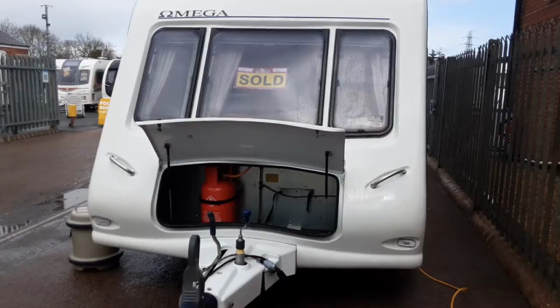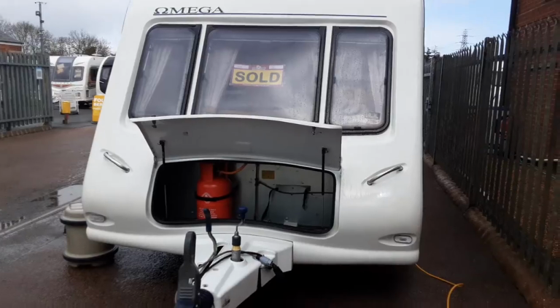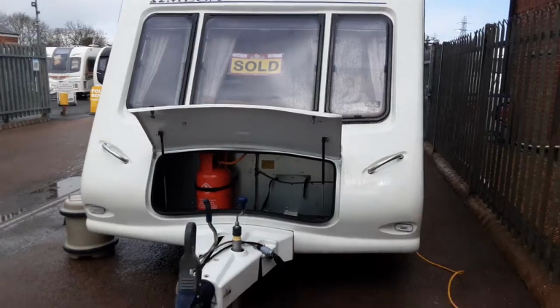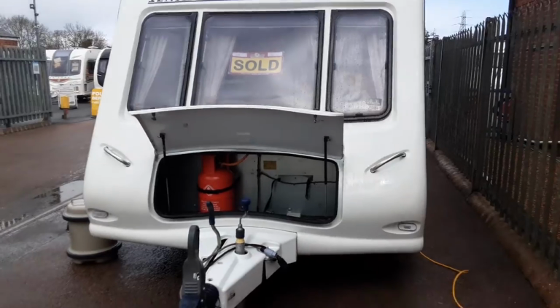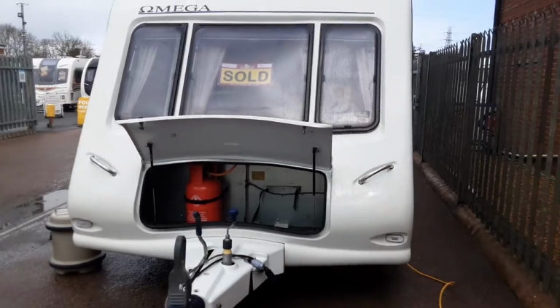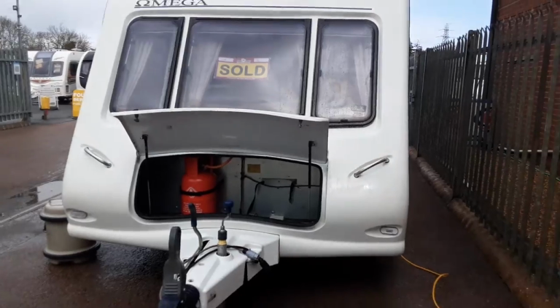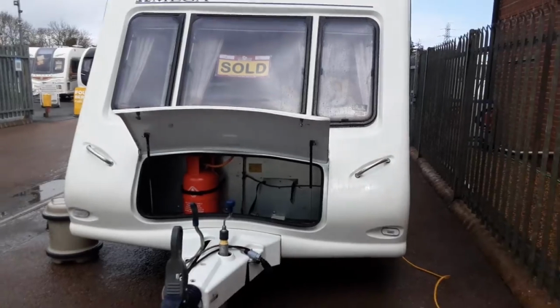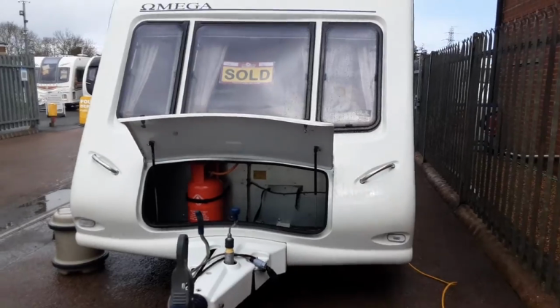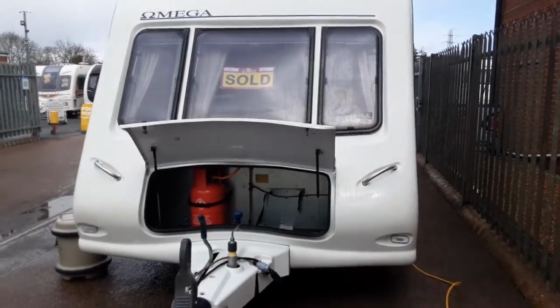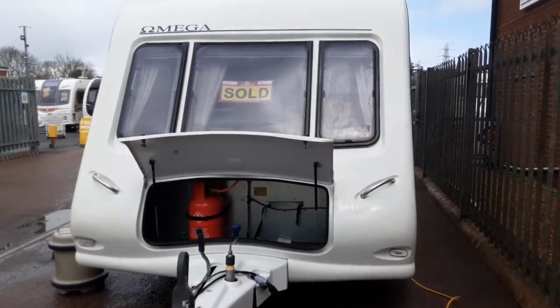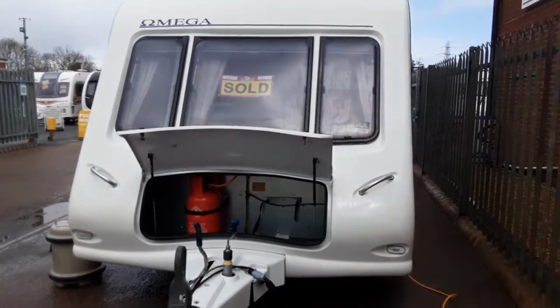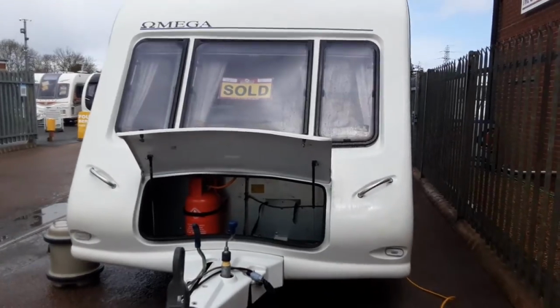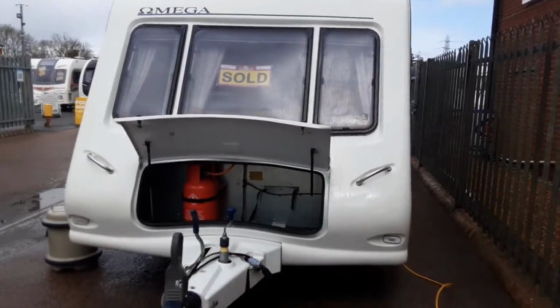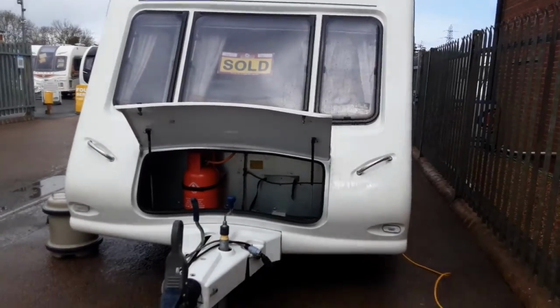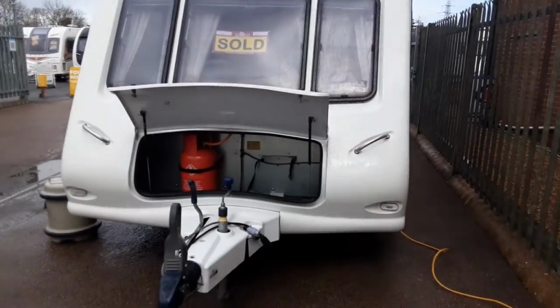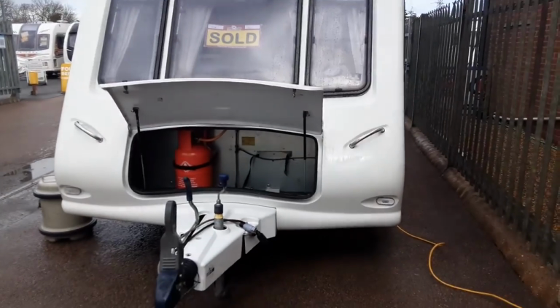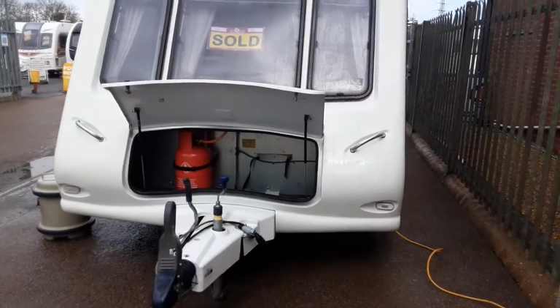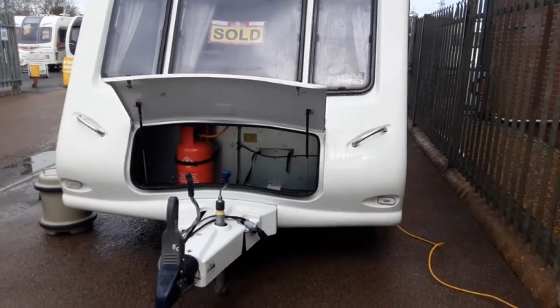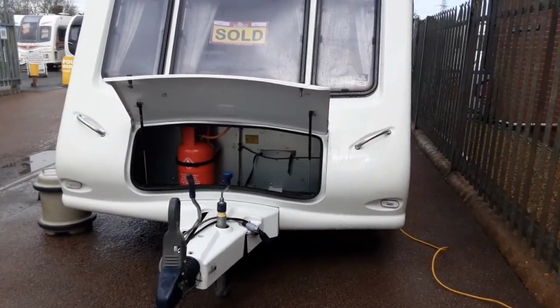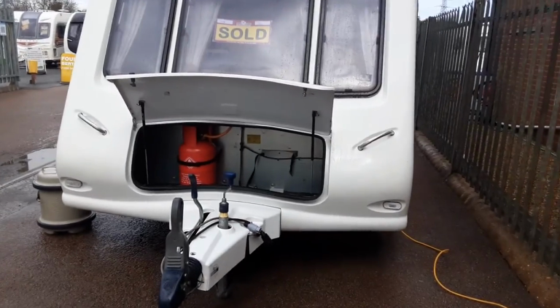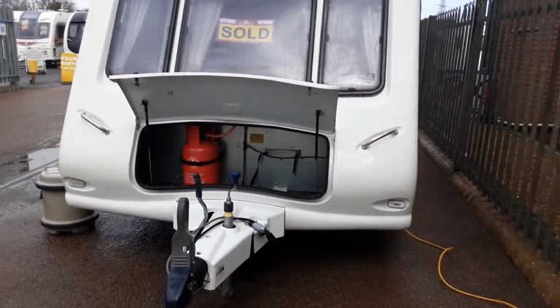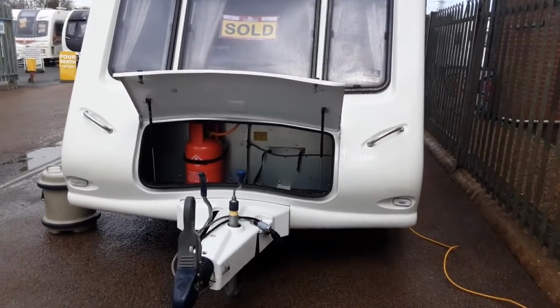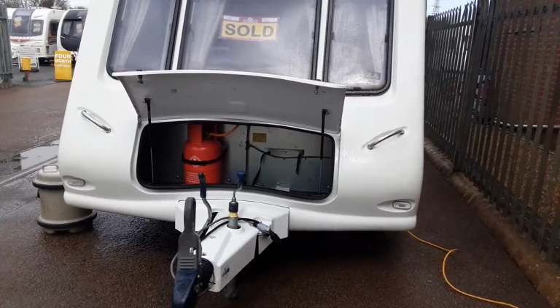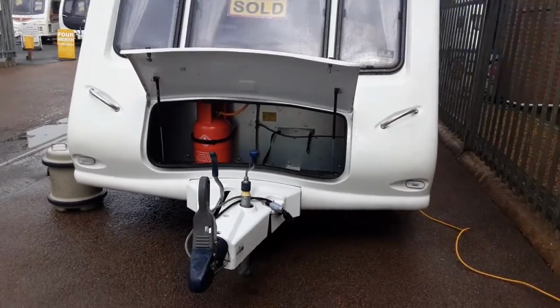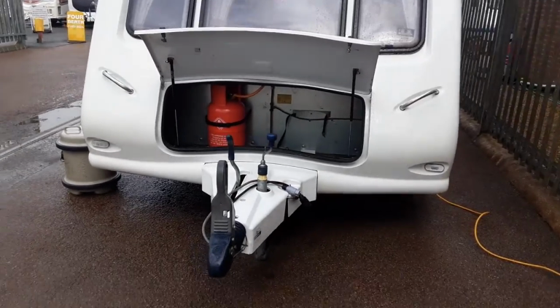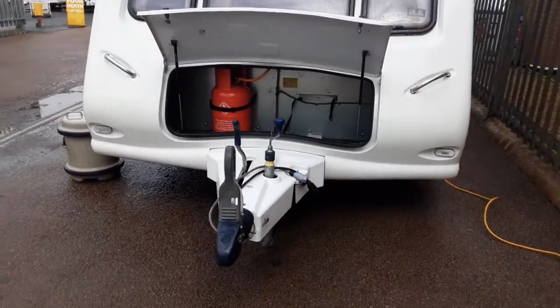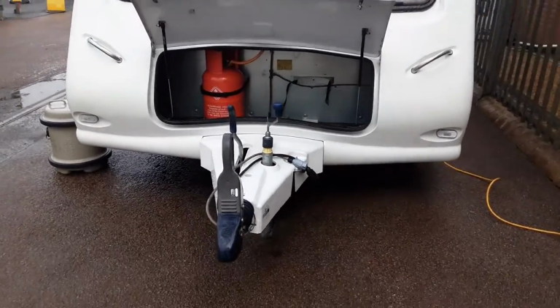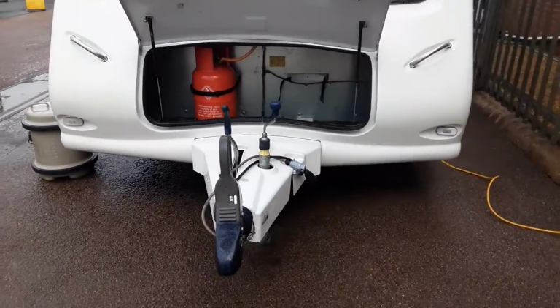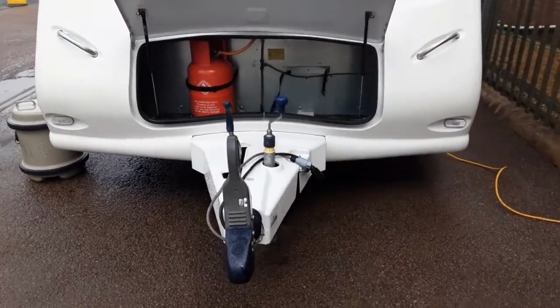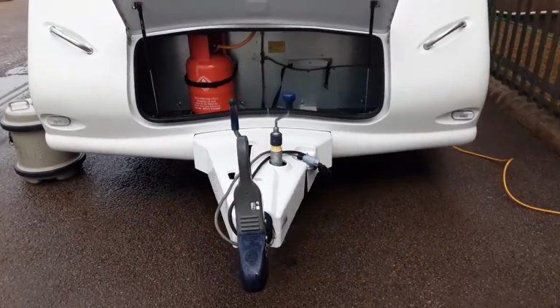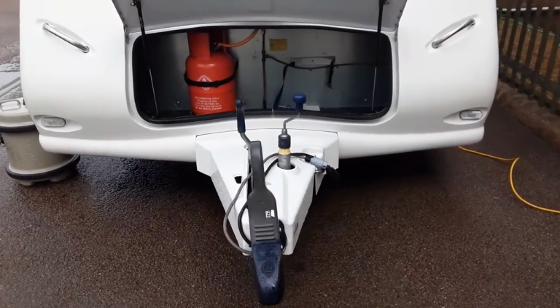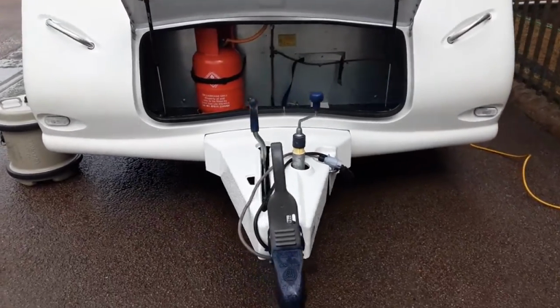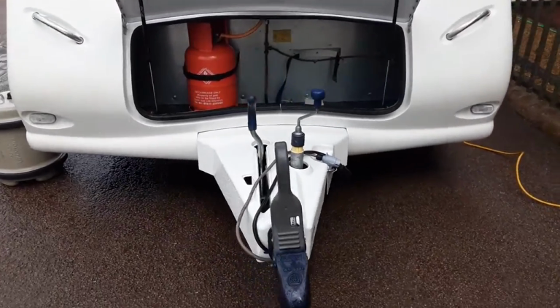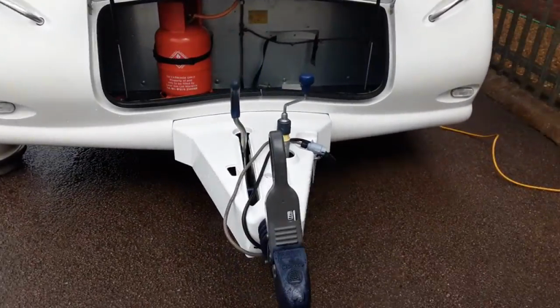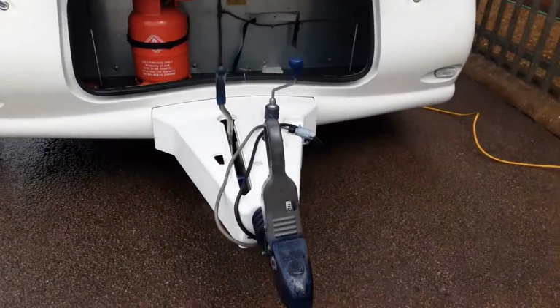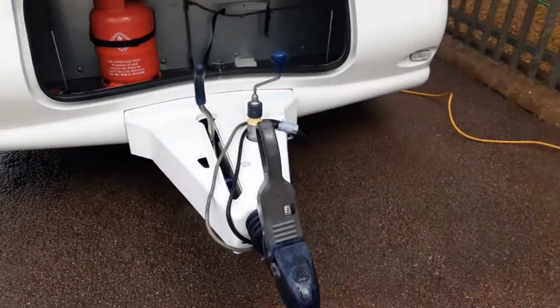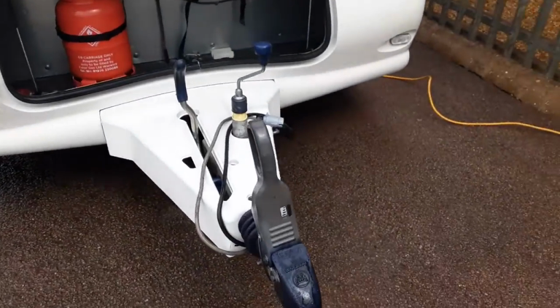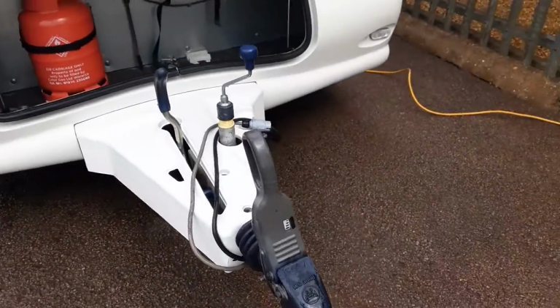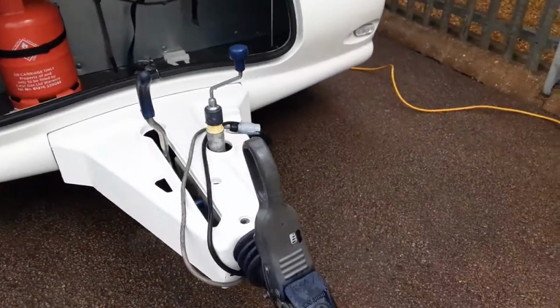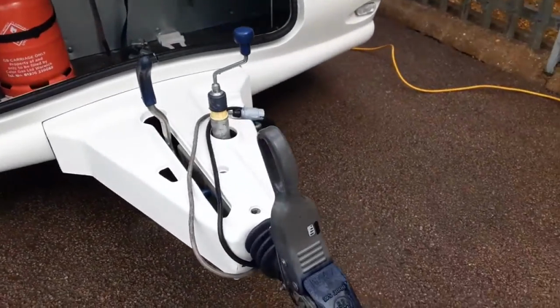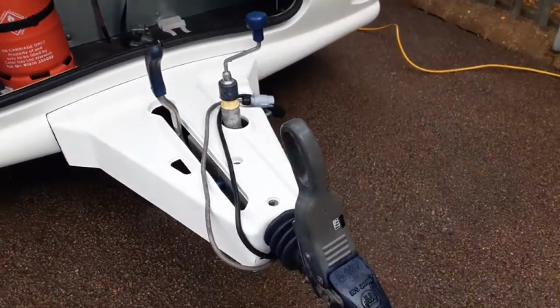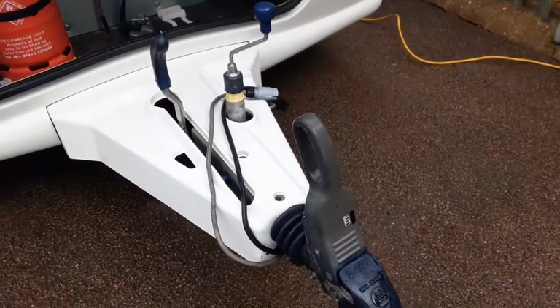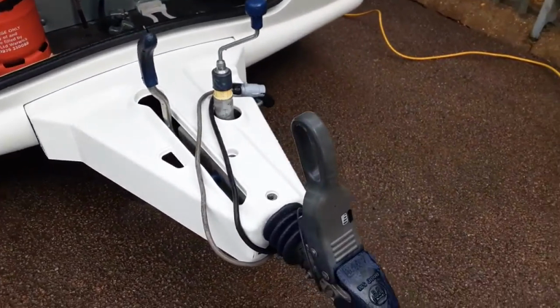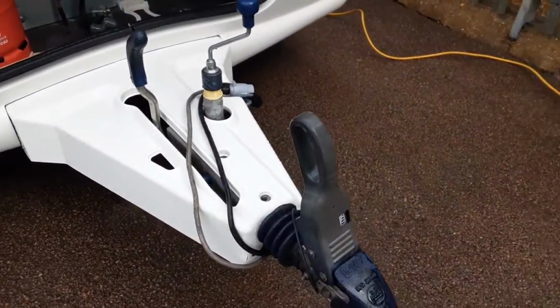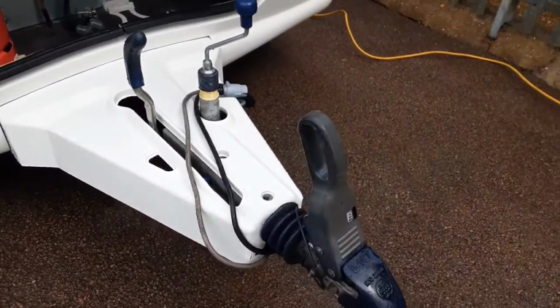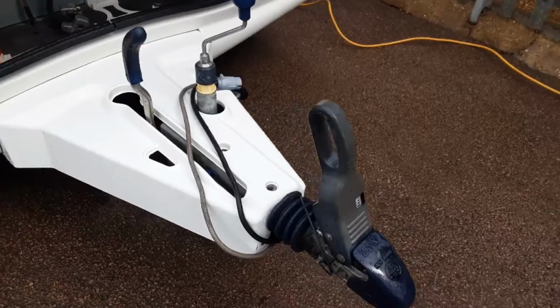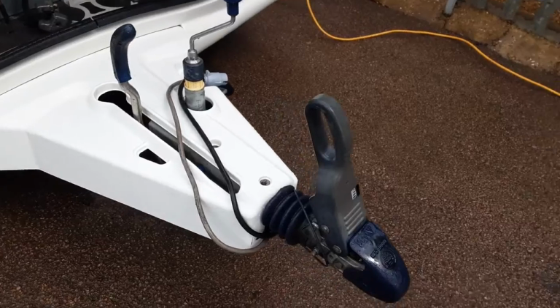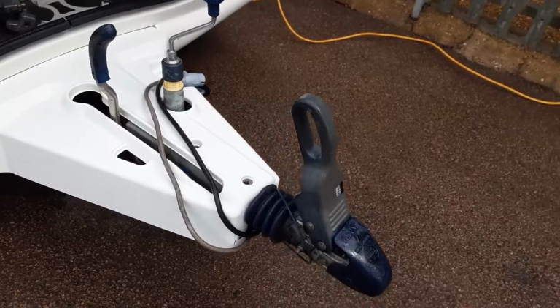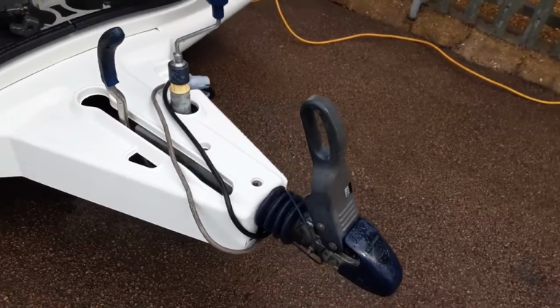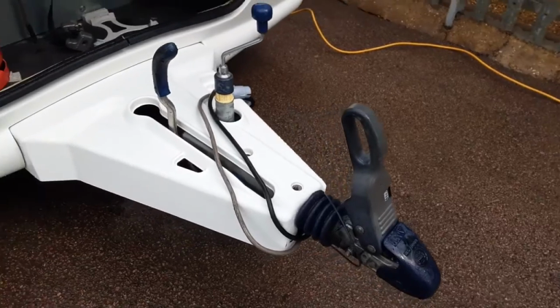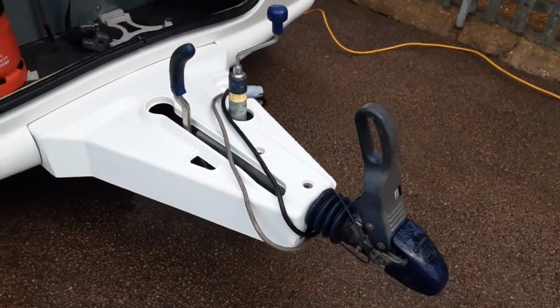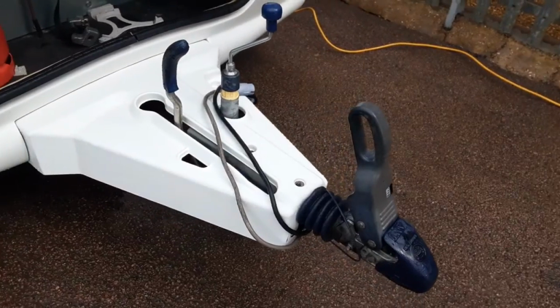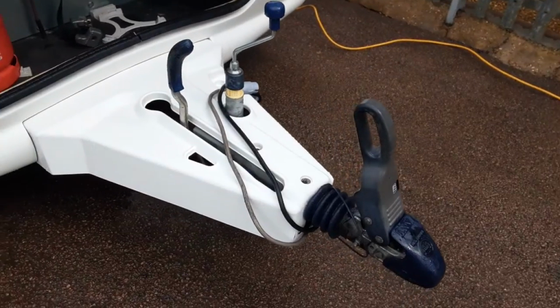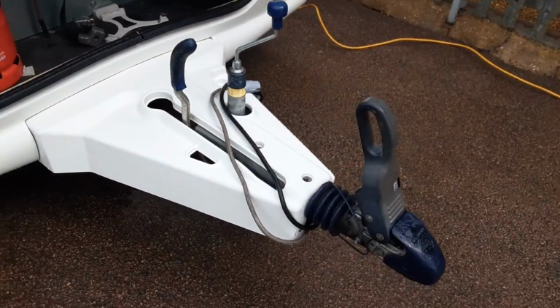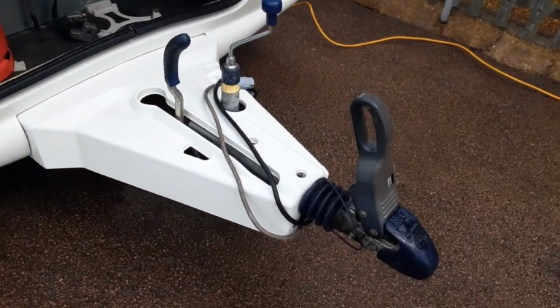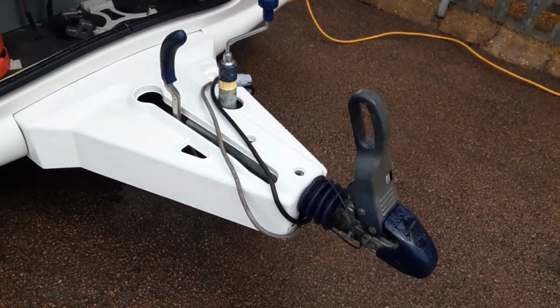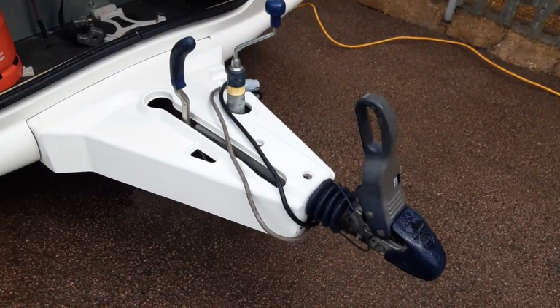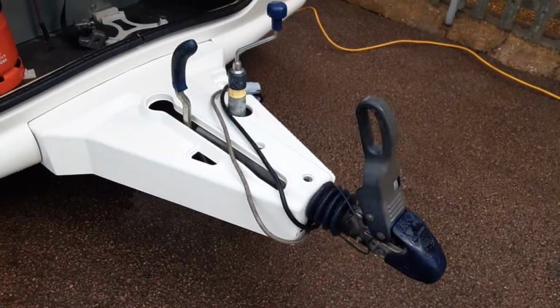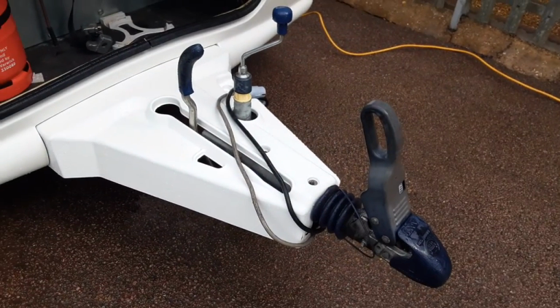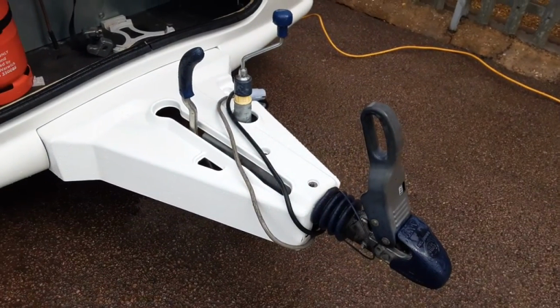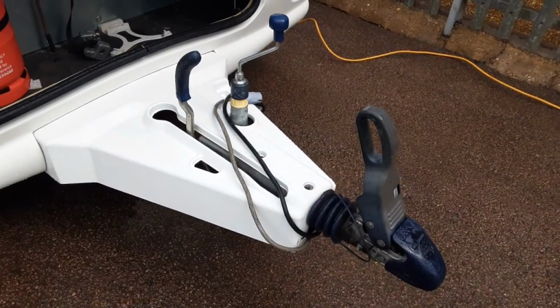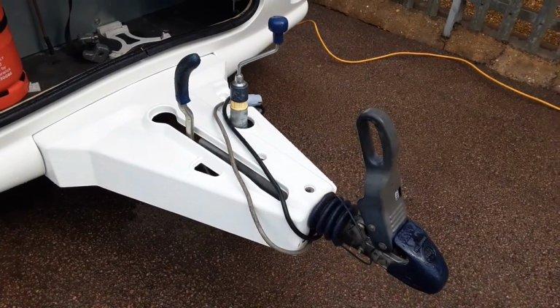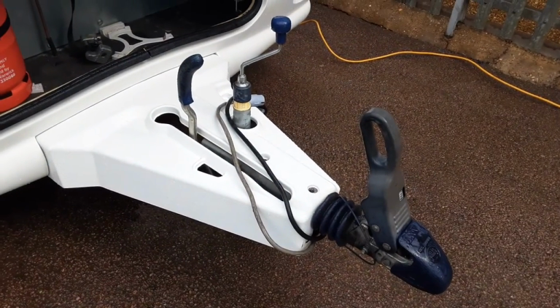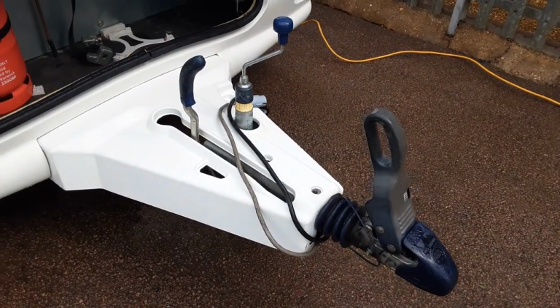This is a Compass Amiga 540. I'm going to take you around the van and show you how it operates. In front of the van you've got your jockey wheel, hitch and handbrake. We'll take you through these in person here on site.